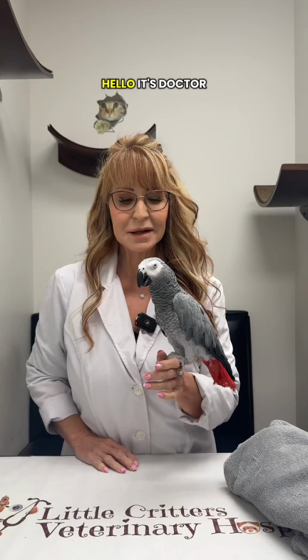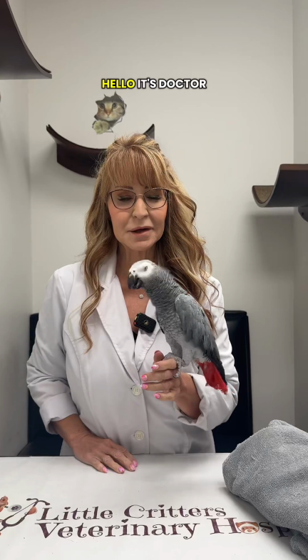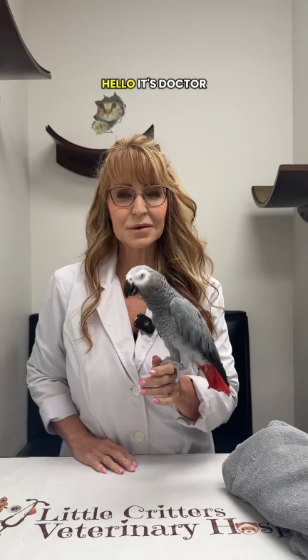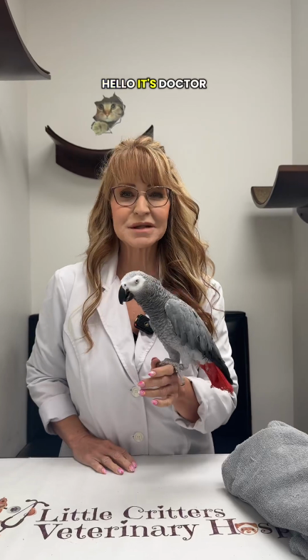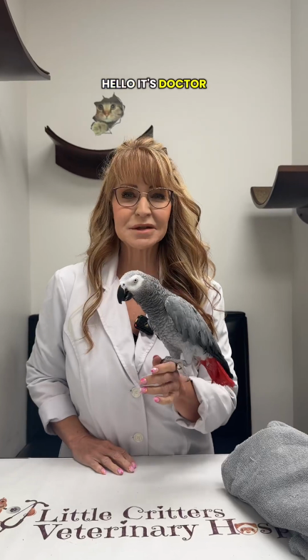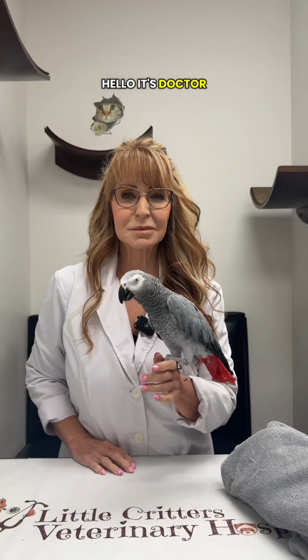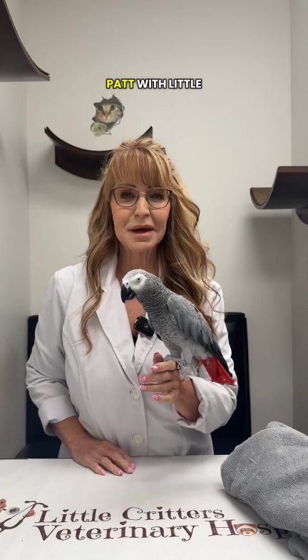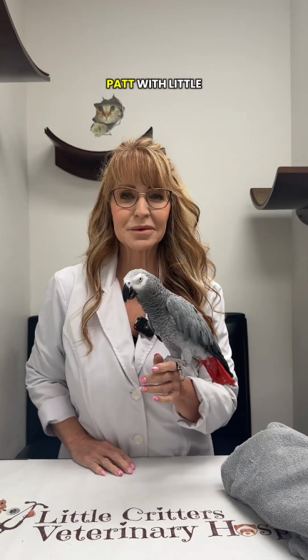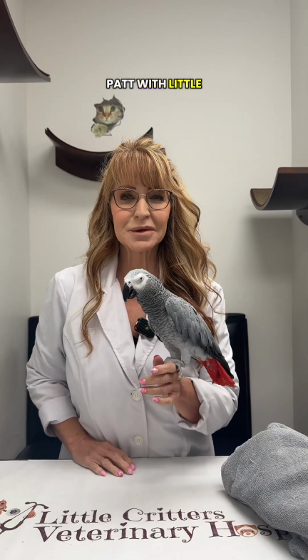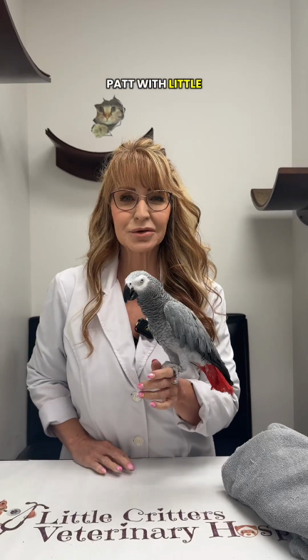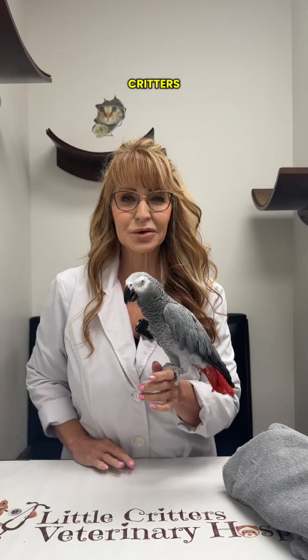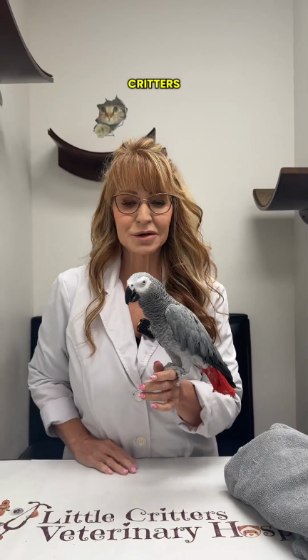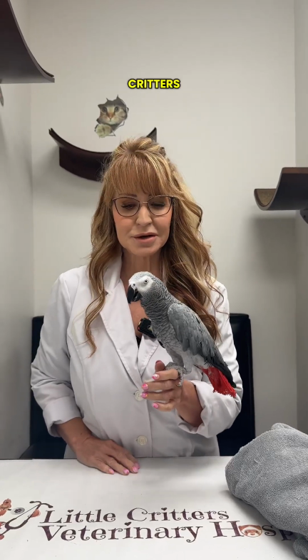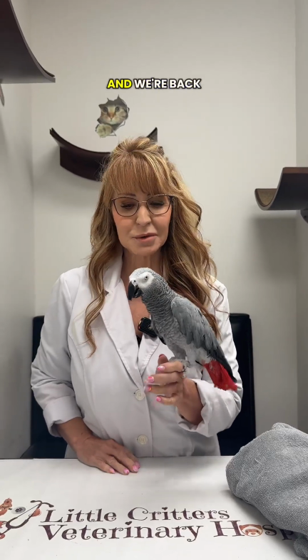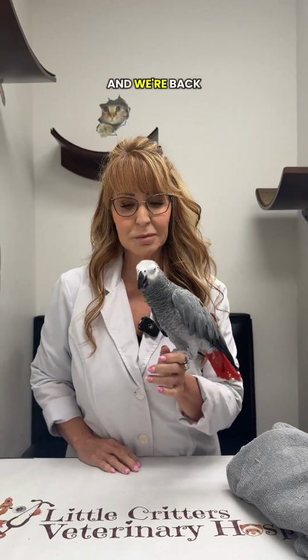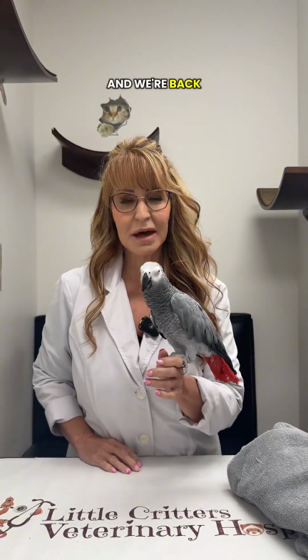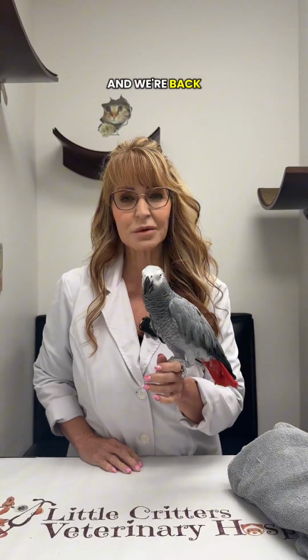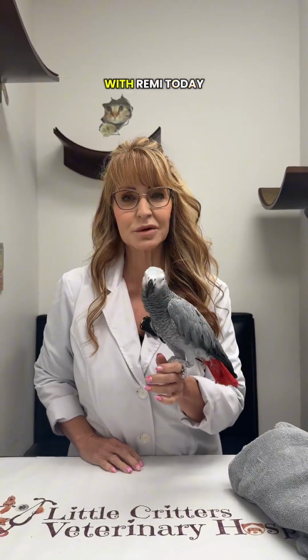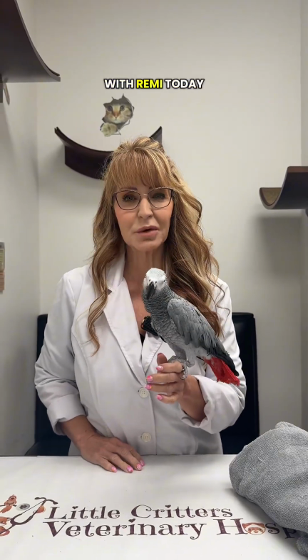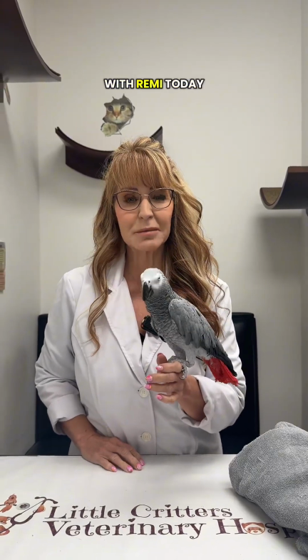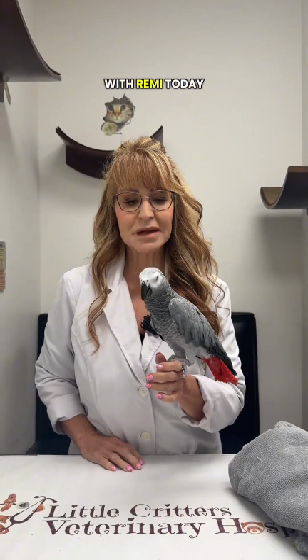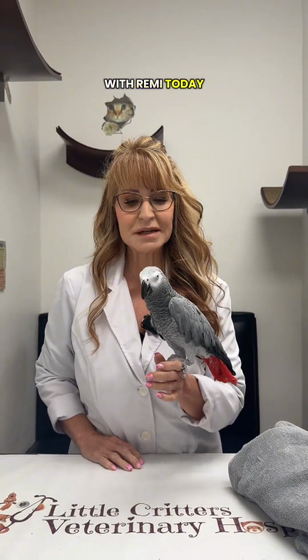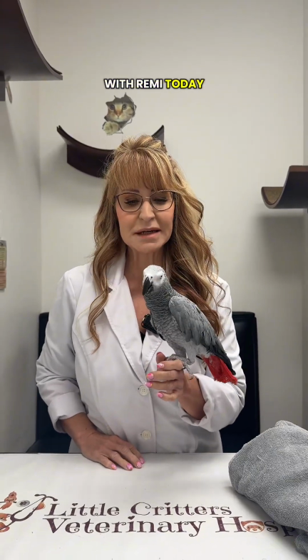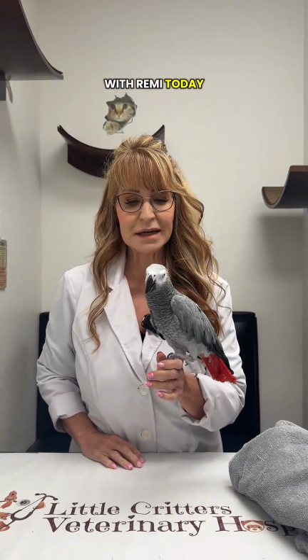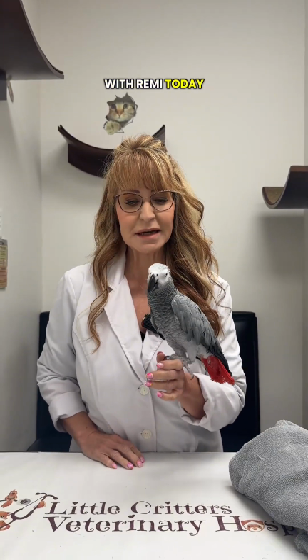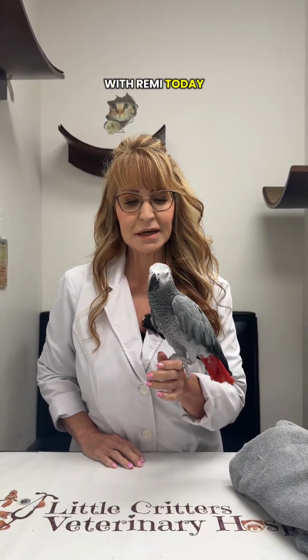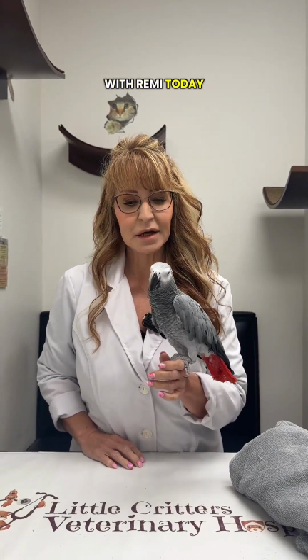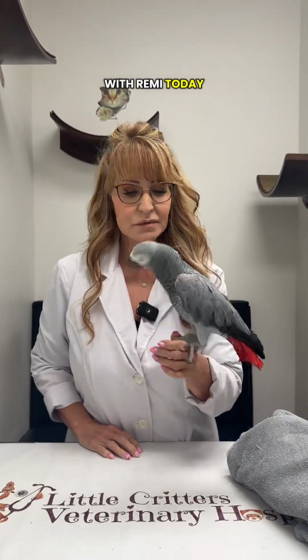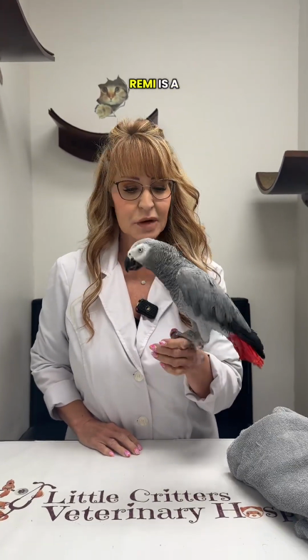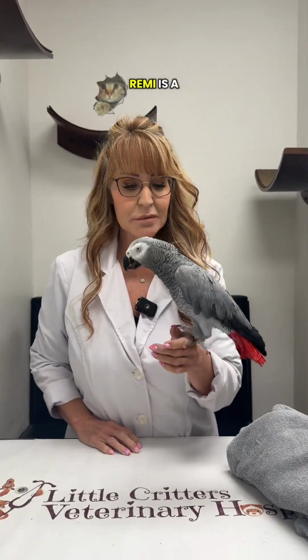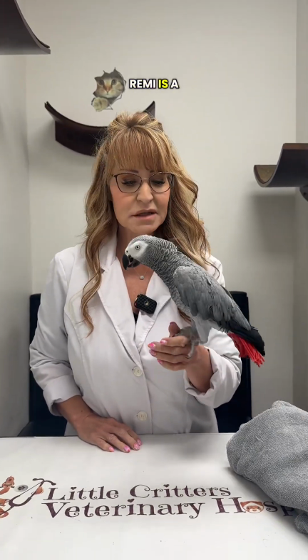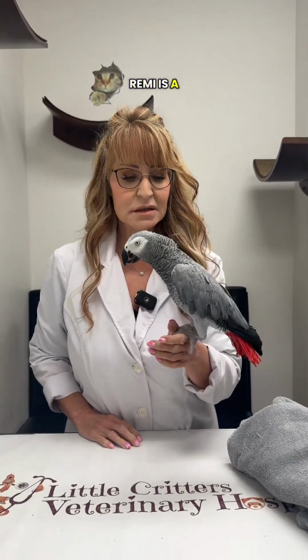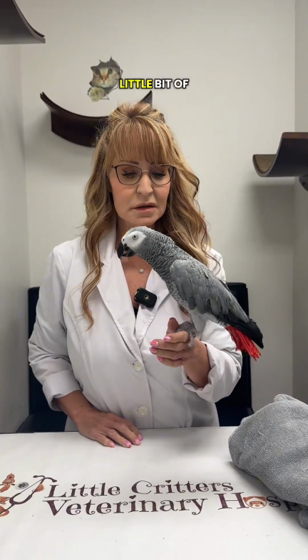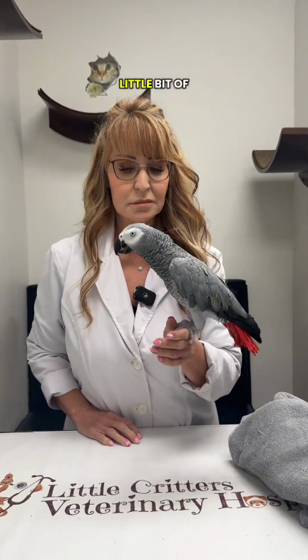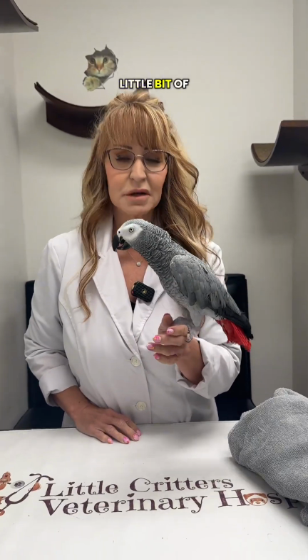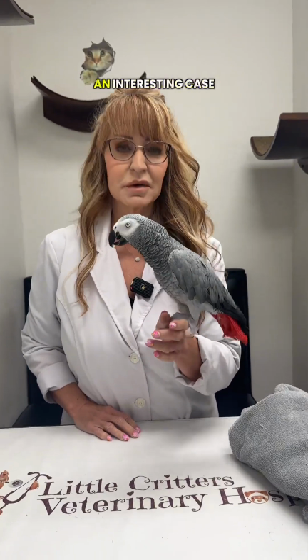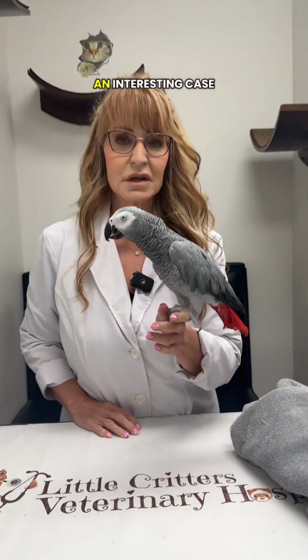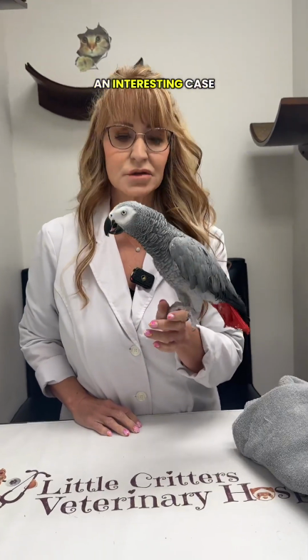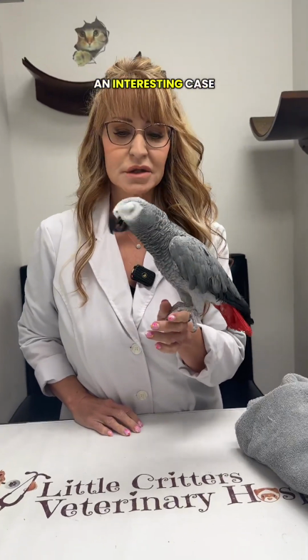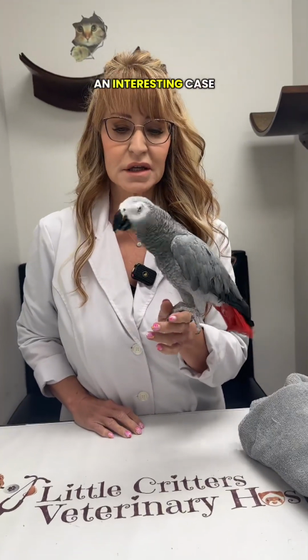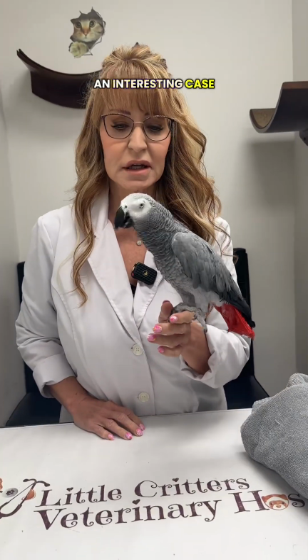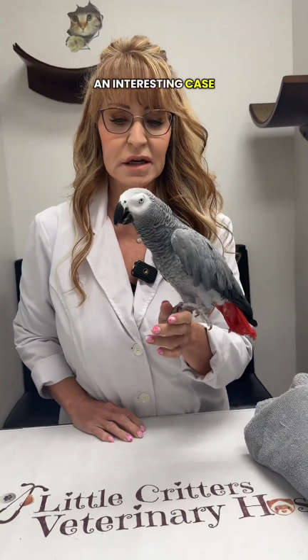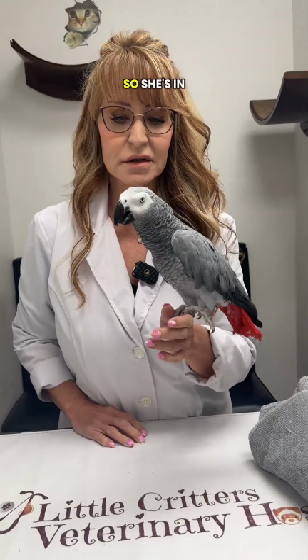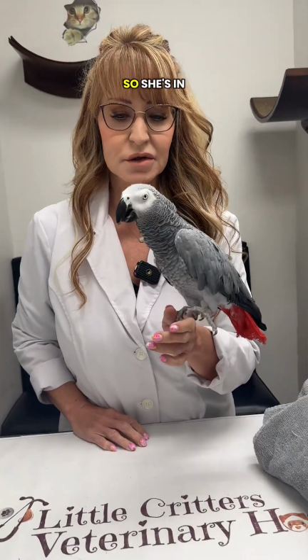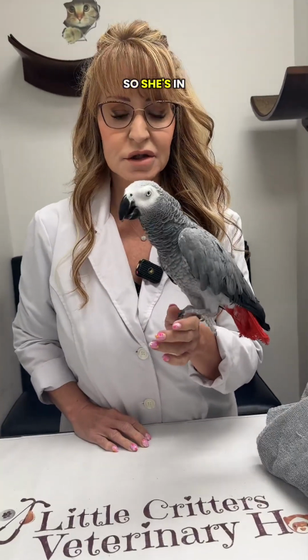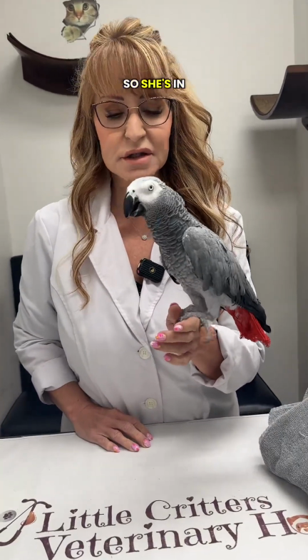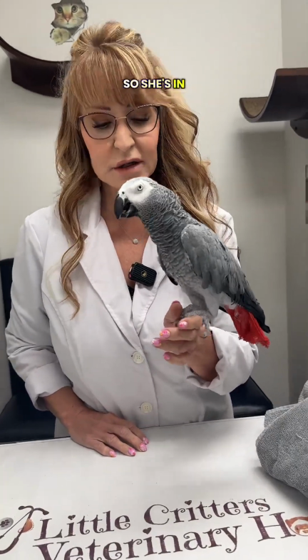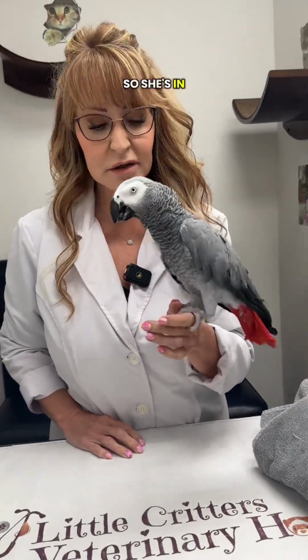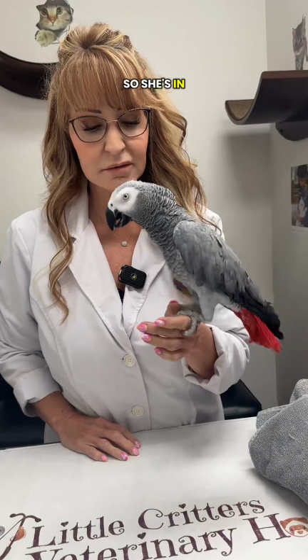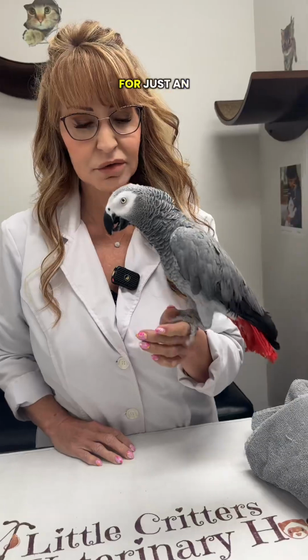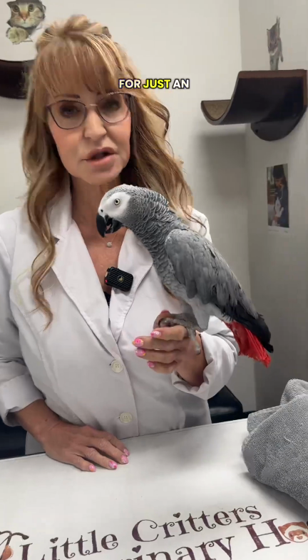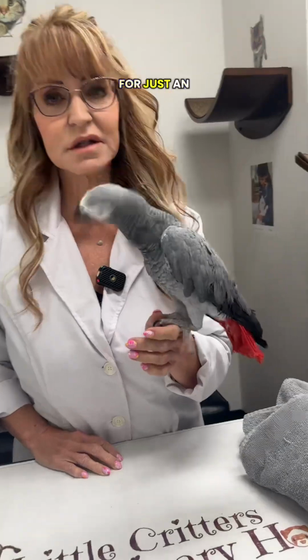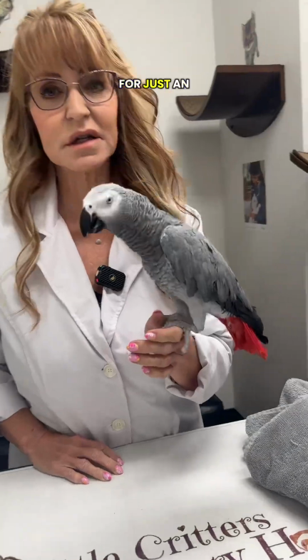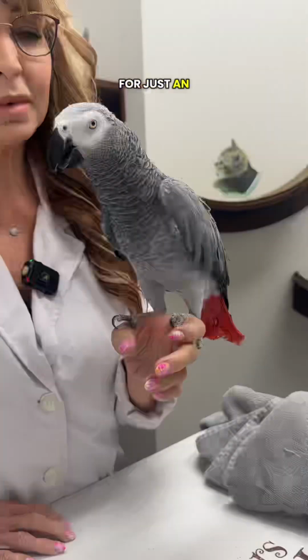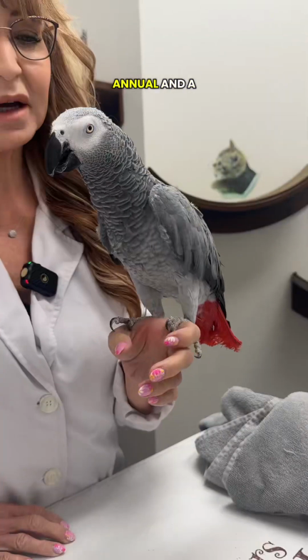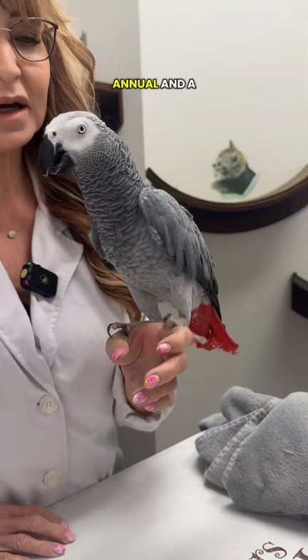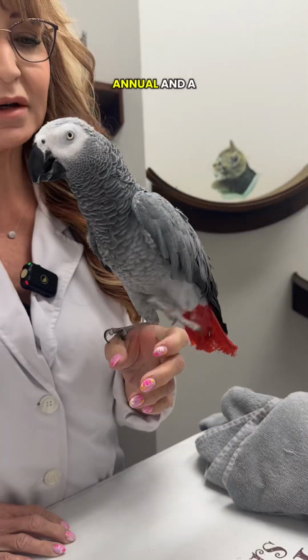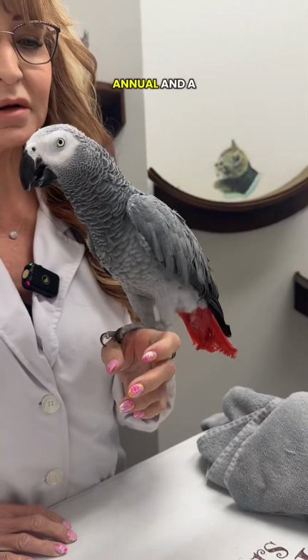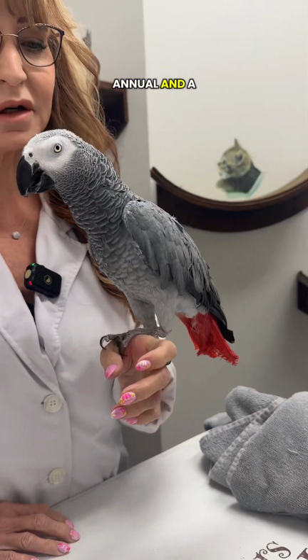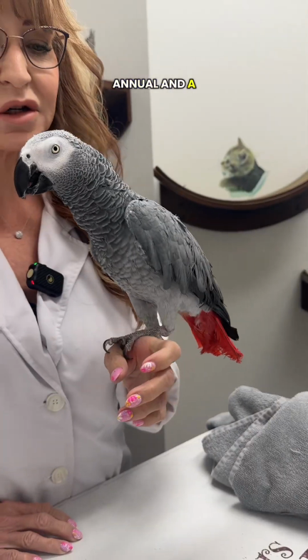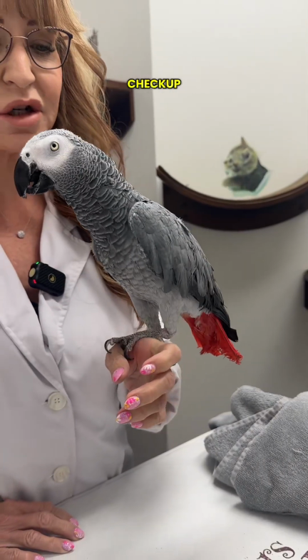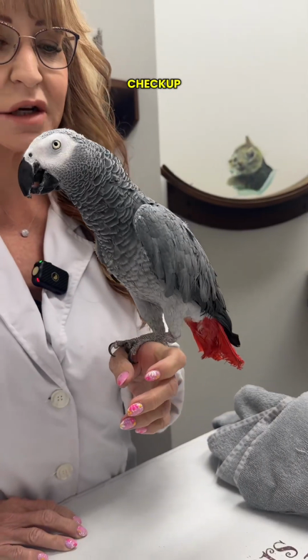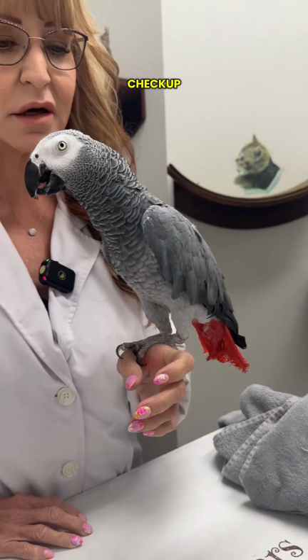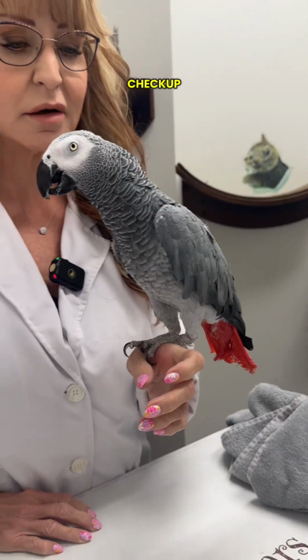Hello, it's Dr. Pat with Little Critters, and we're back with Remy today. Remy's a little bit of an interesting case, so she's in for just a biannual checkup.